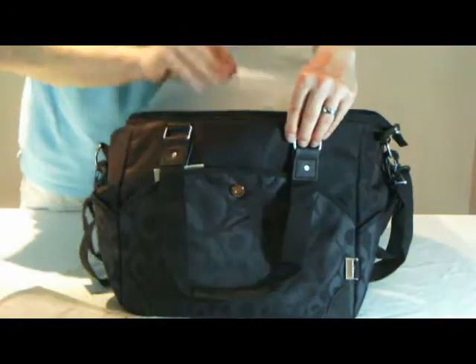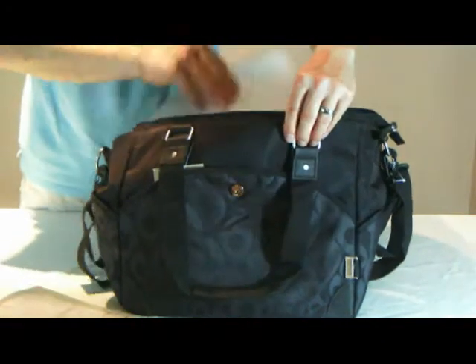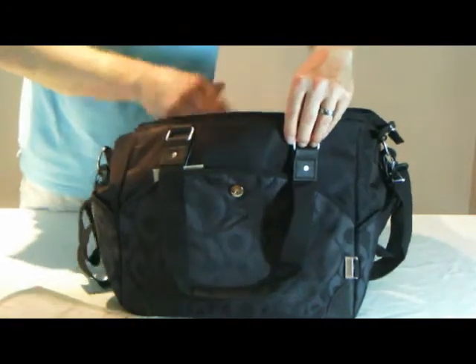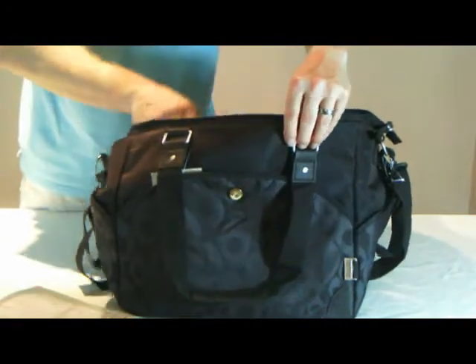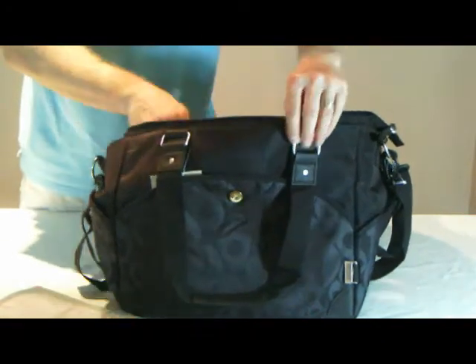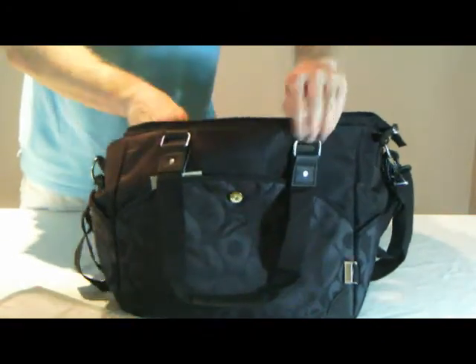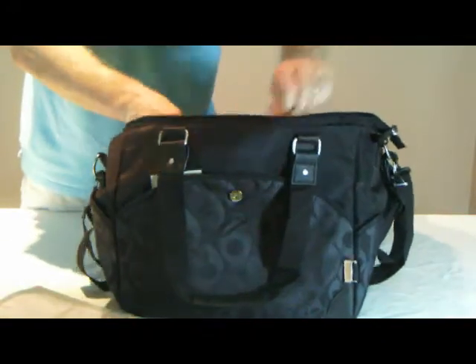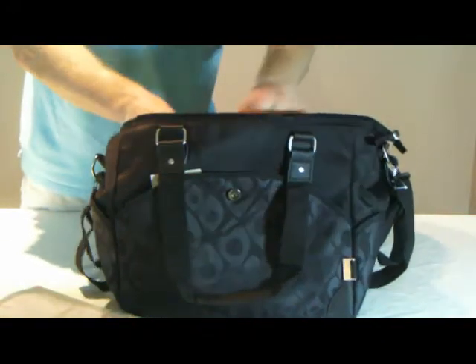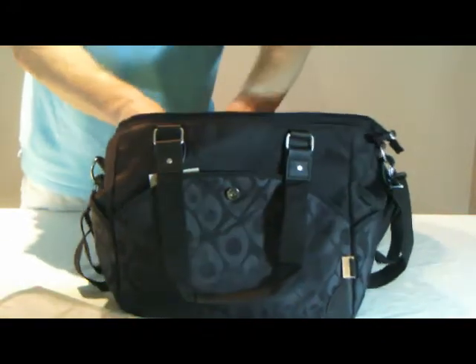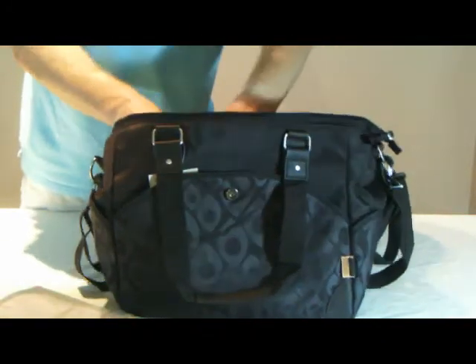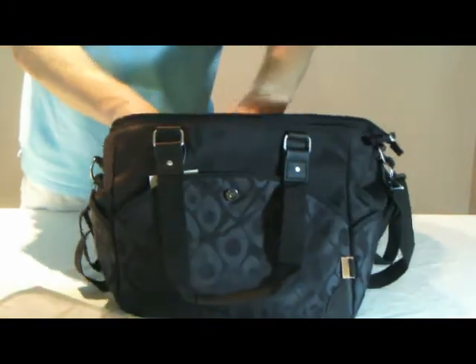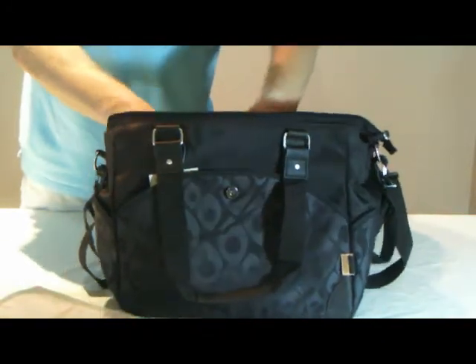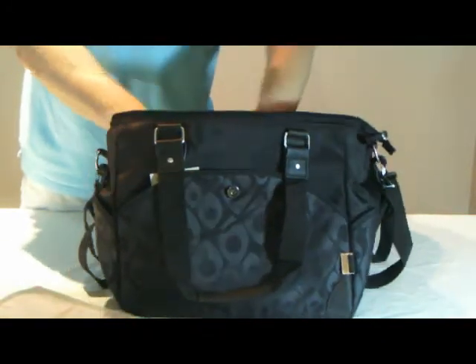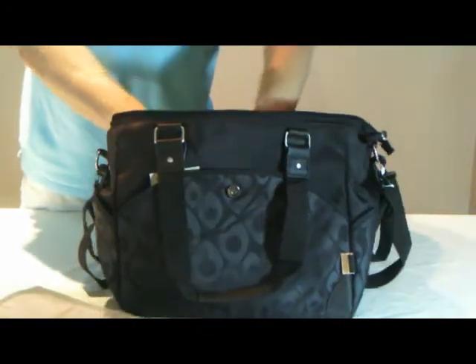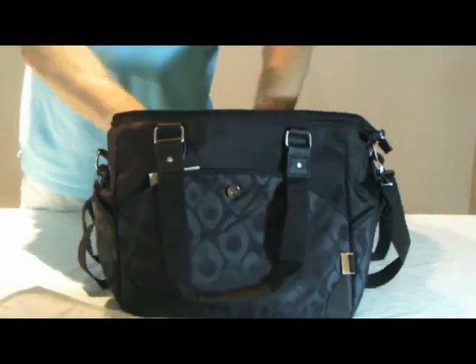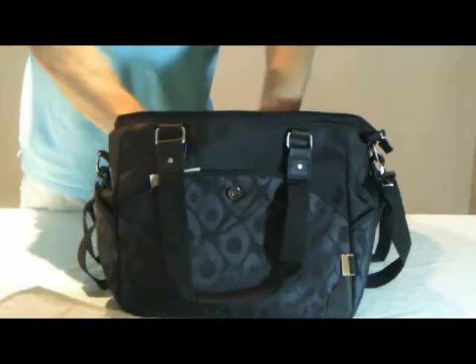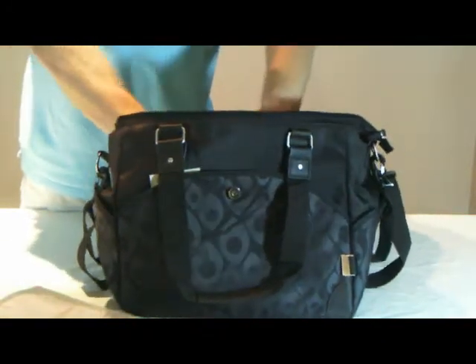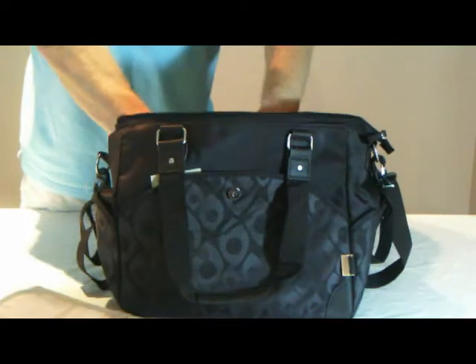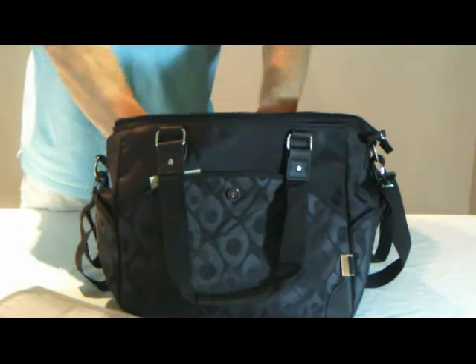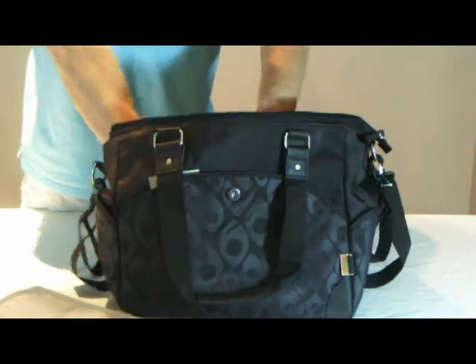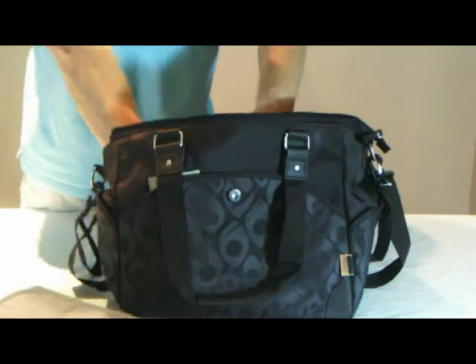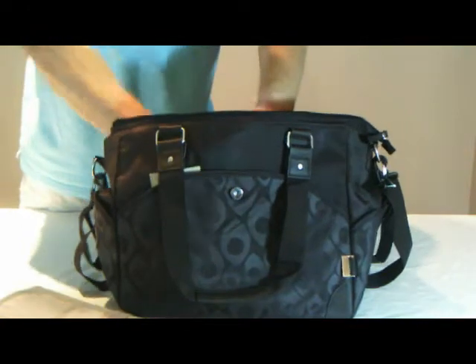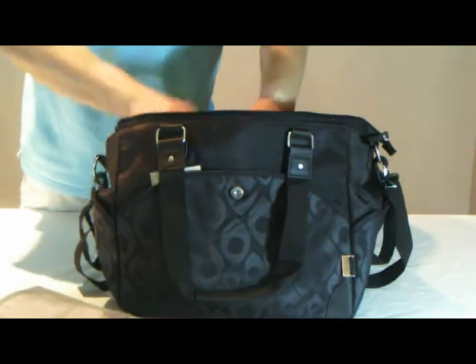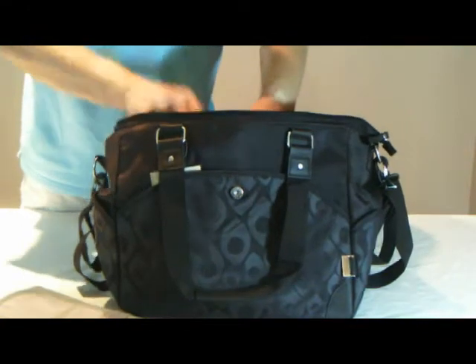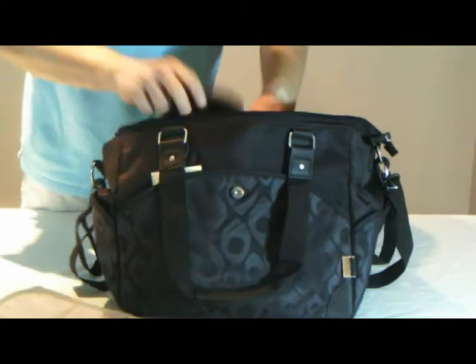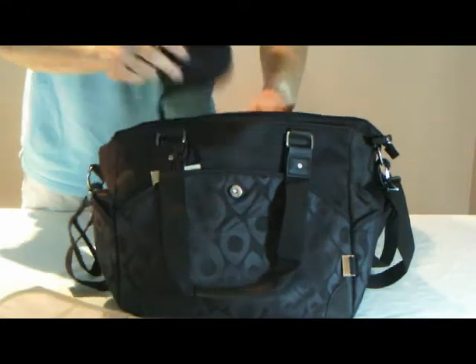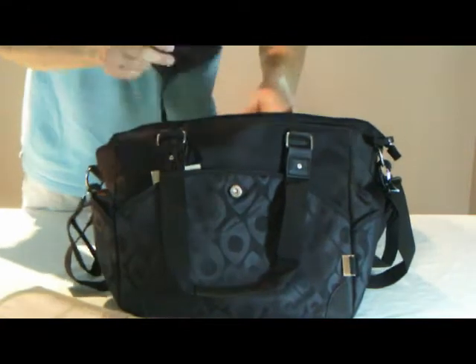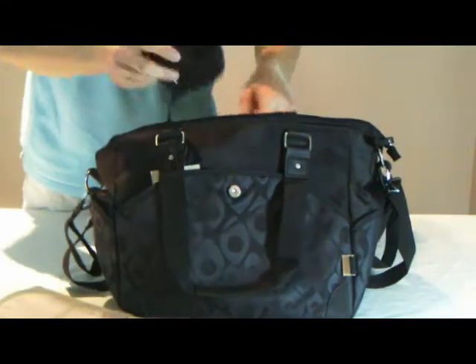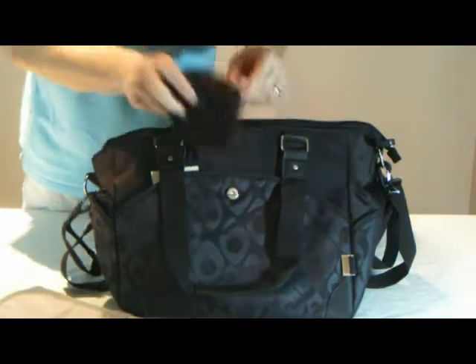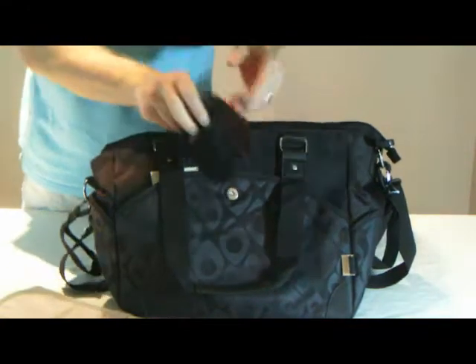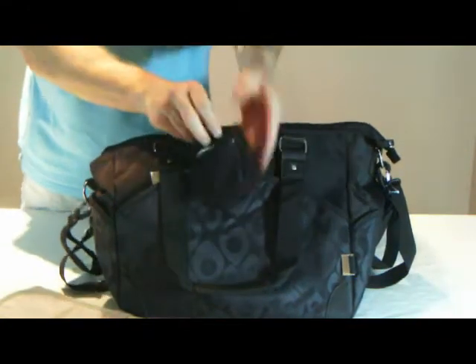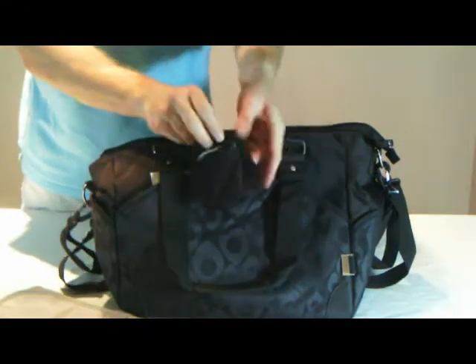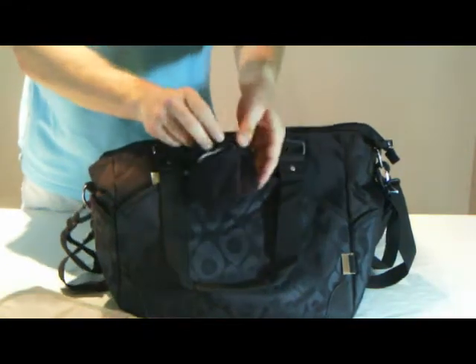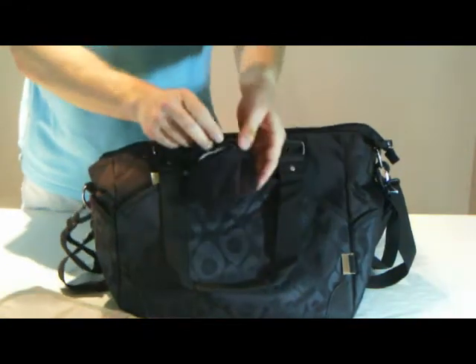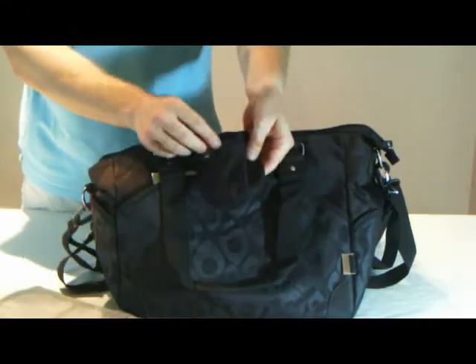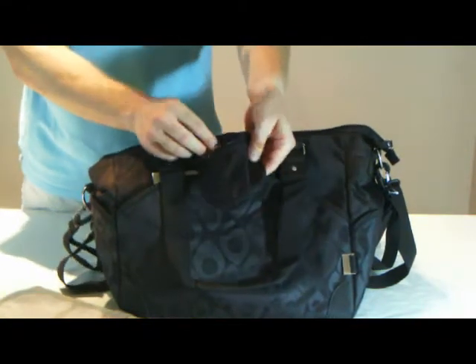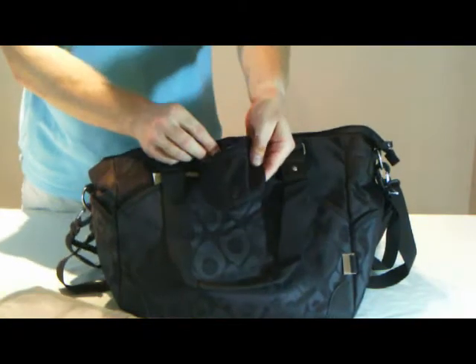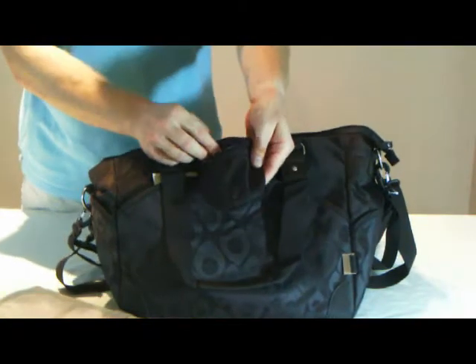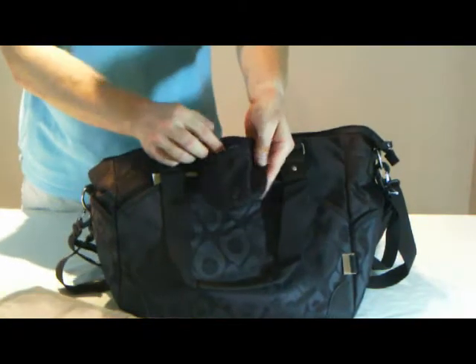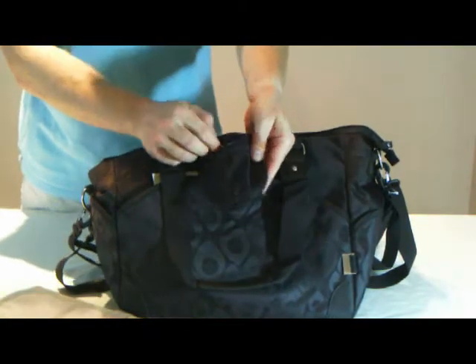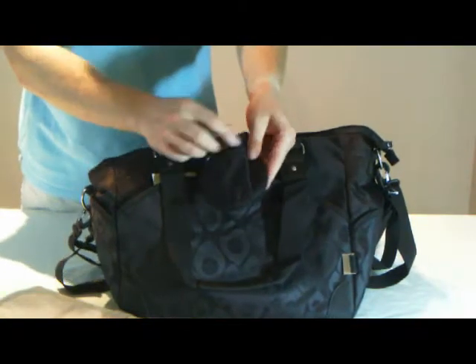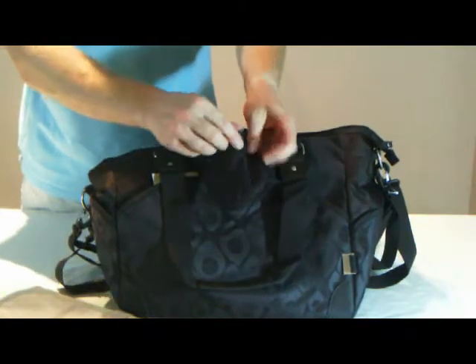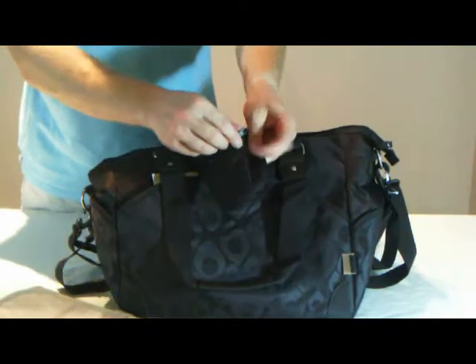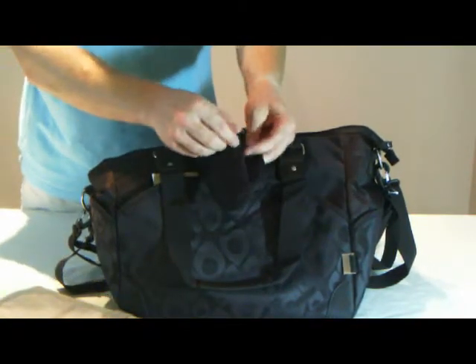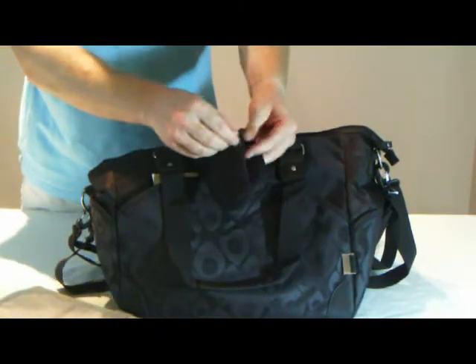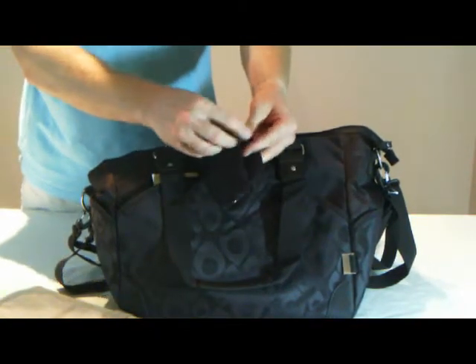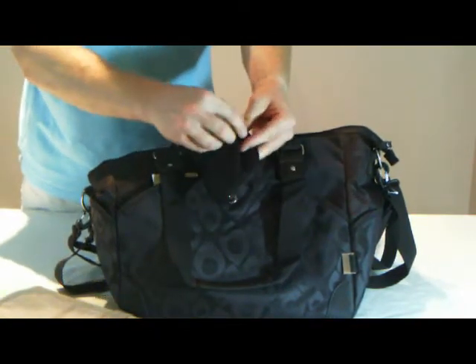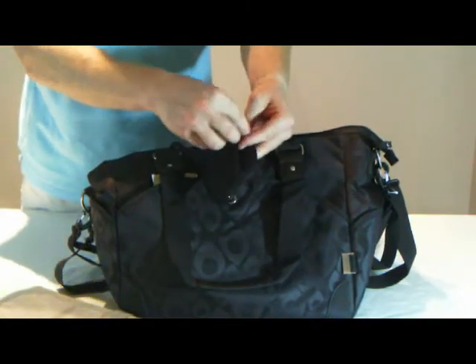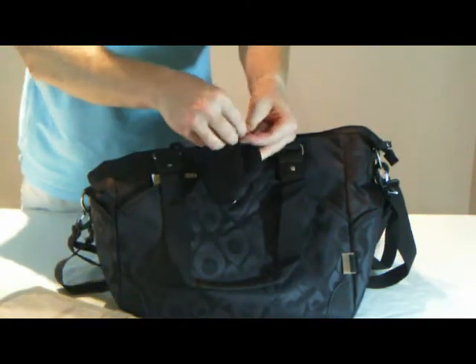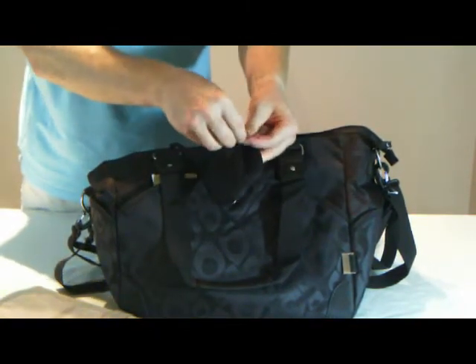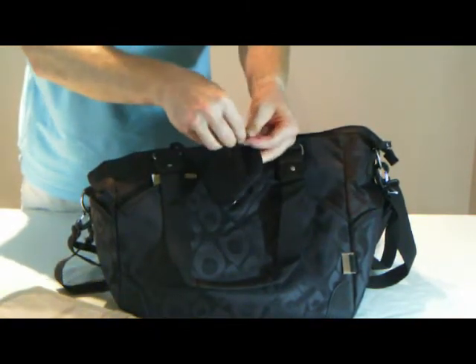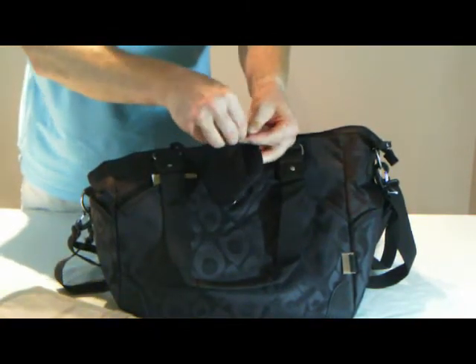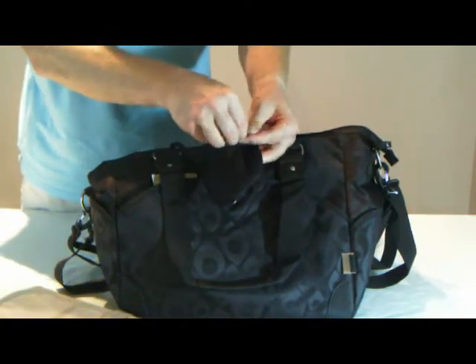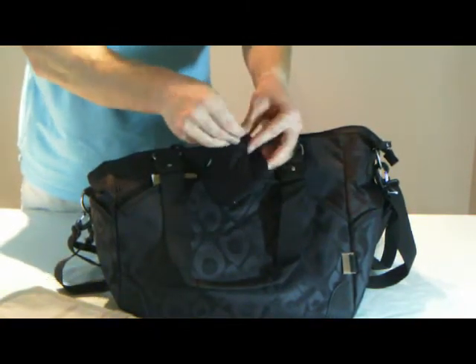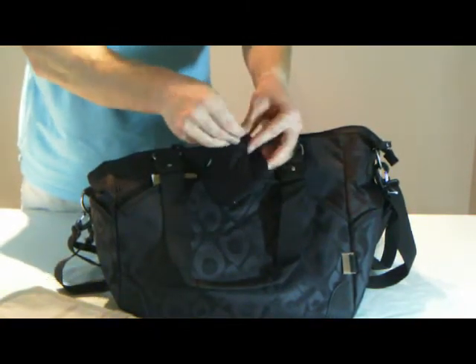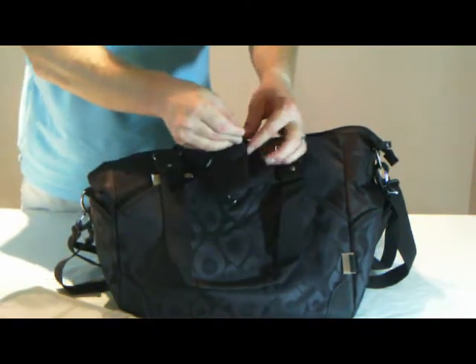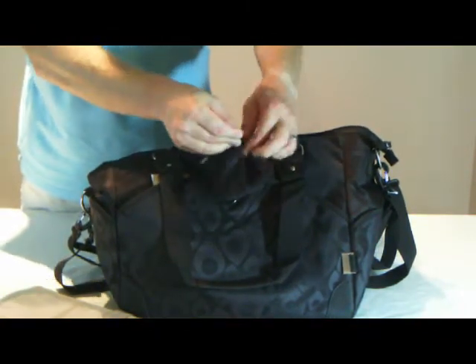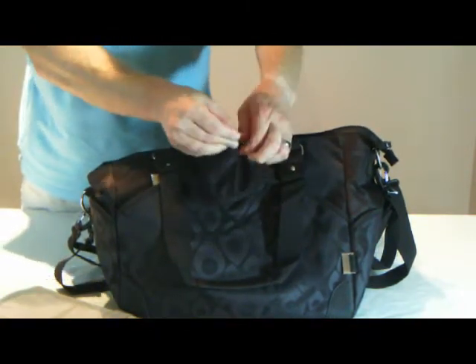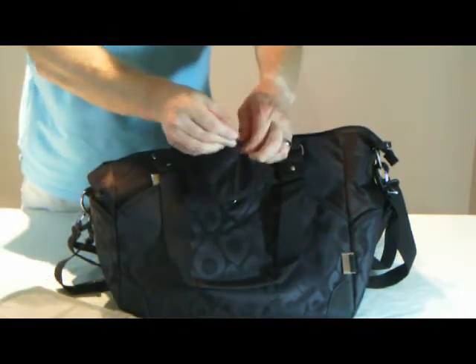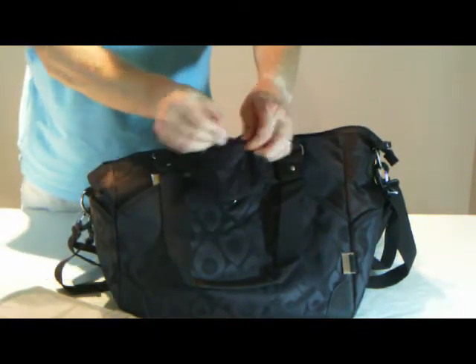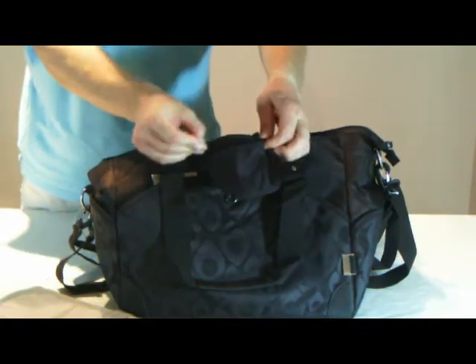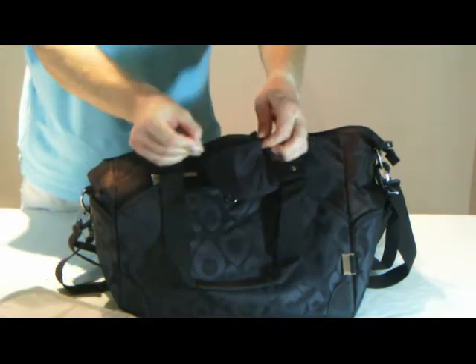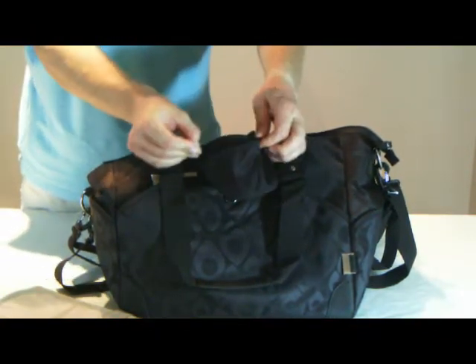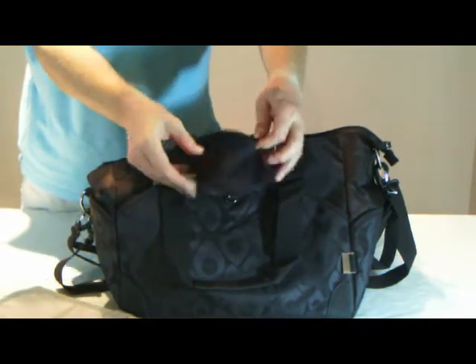There's also a small zip purse, ideal for holding small change. This purse is attached to the bag, so cannot fall out.